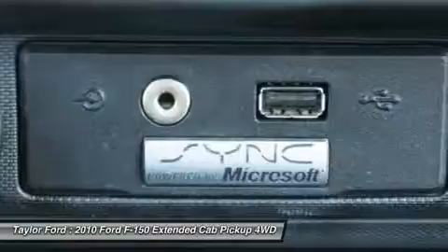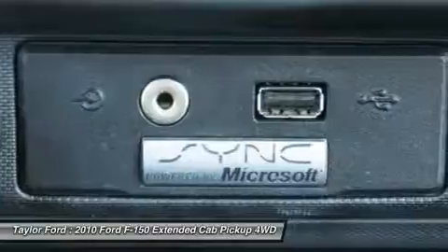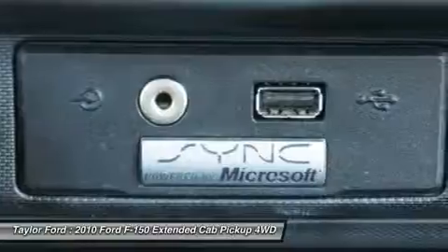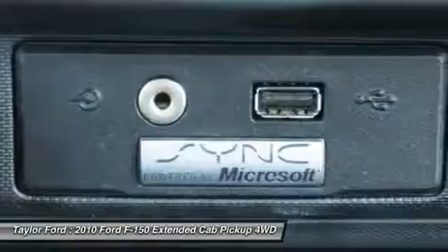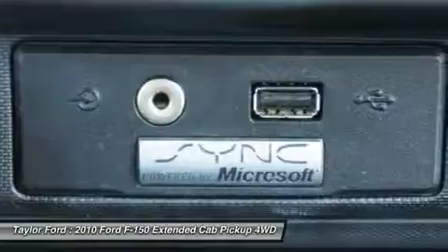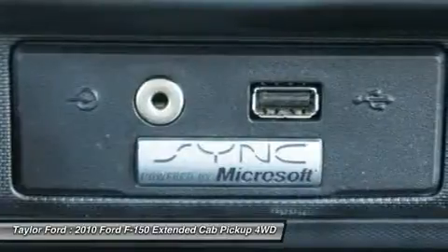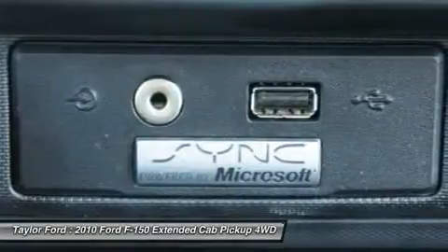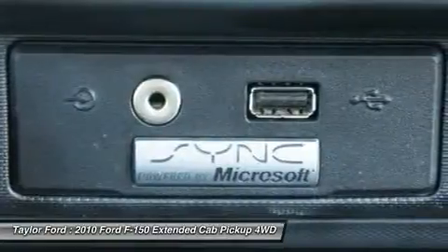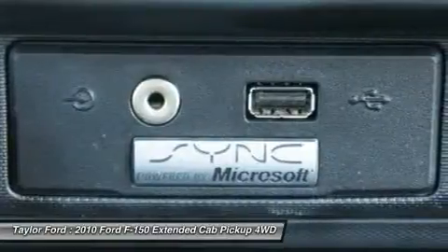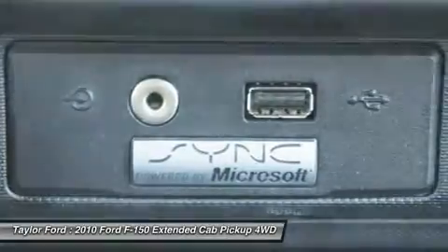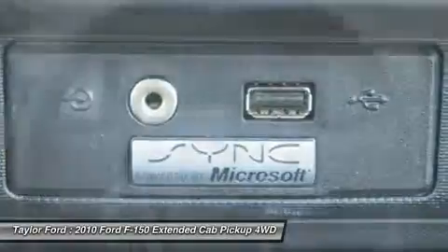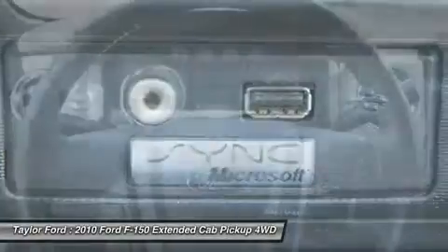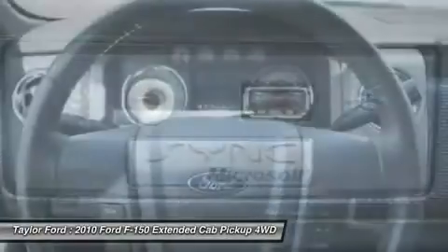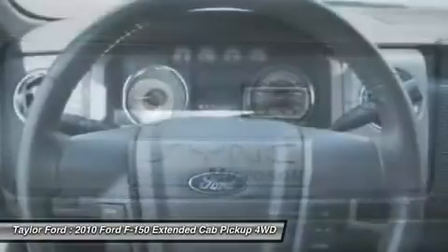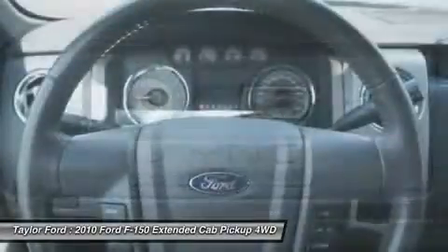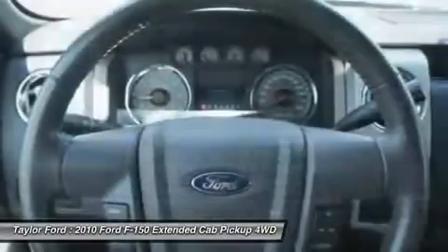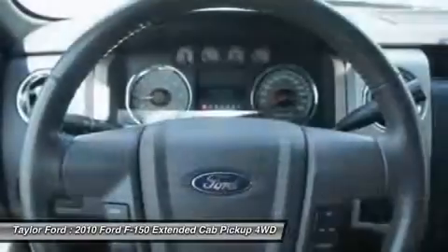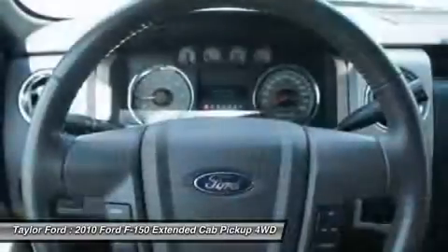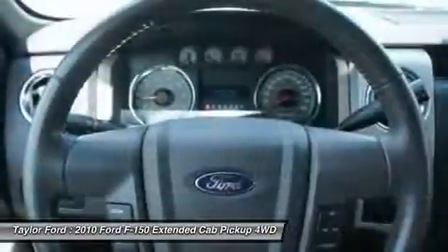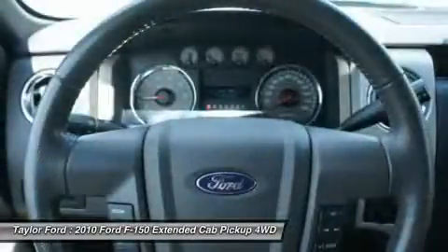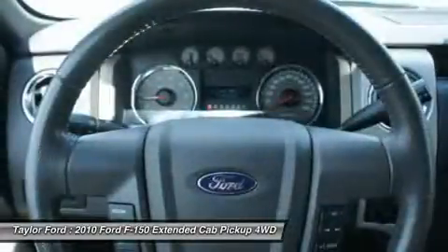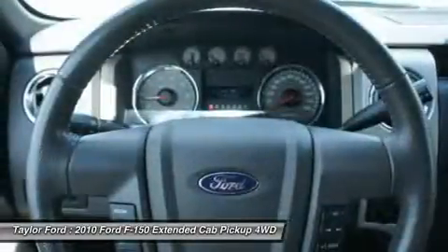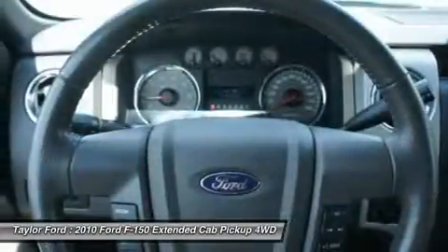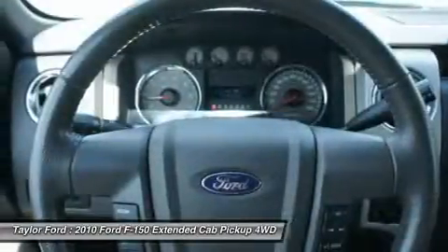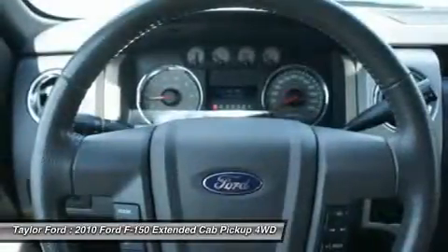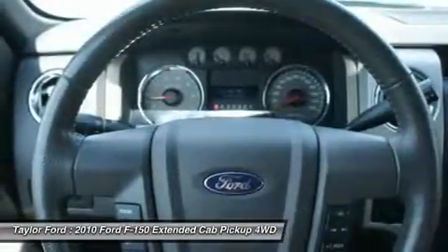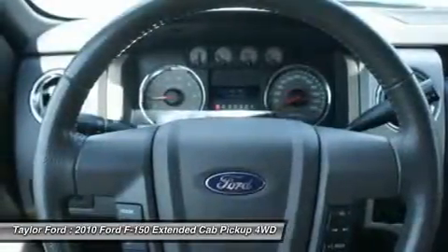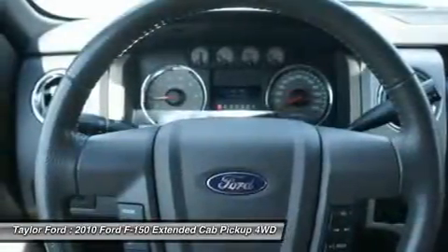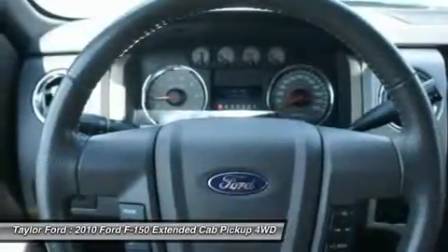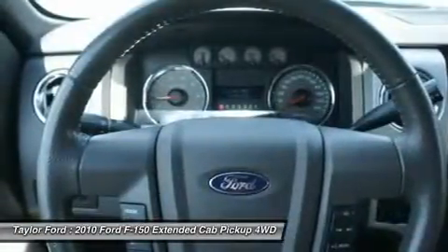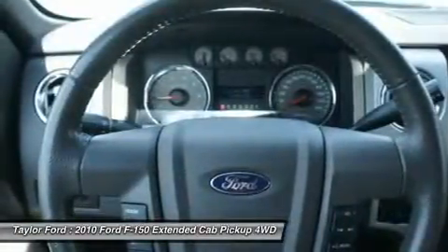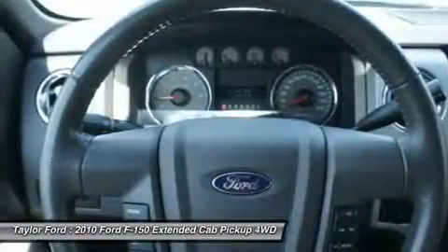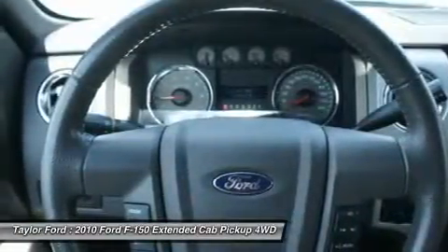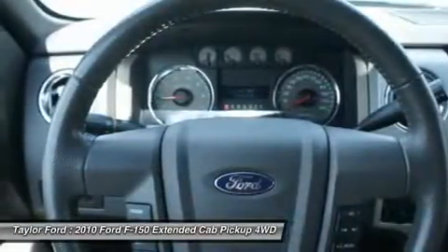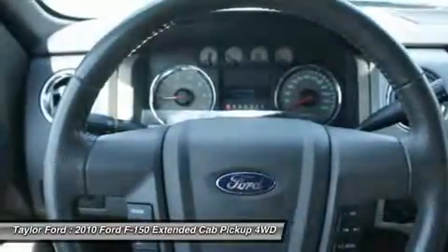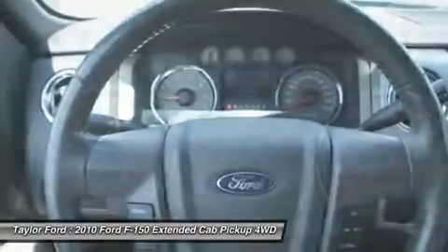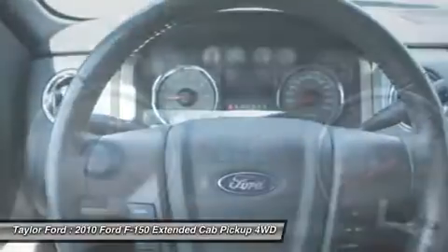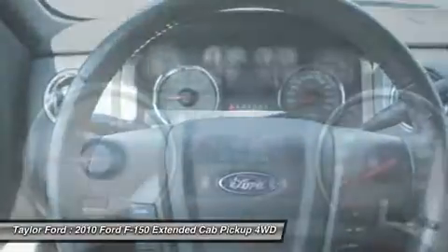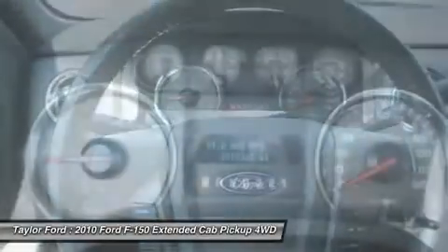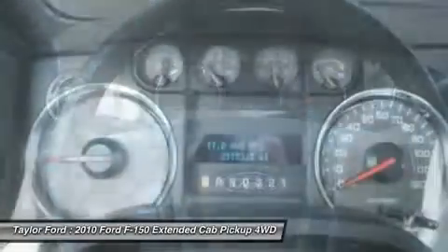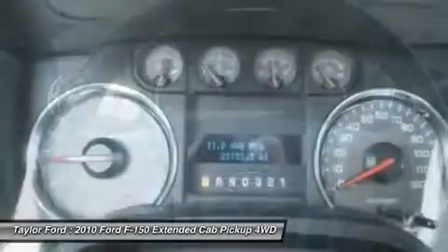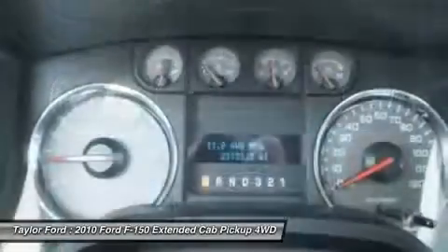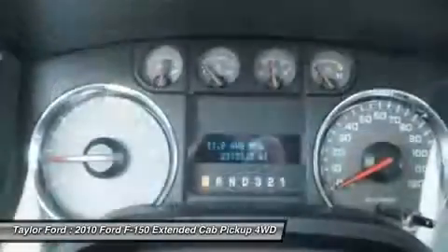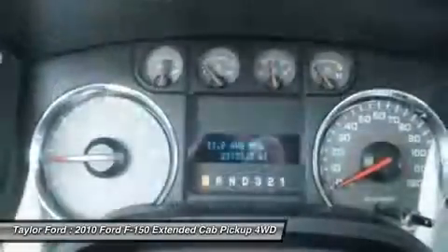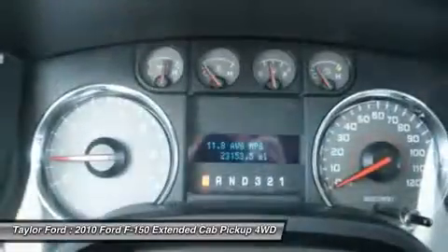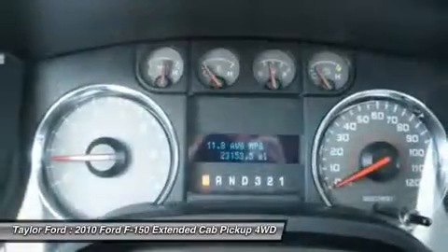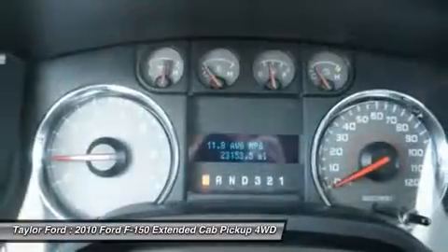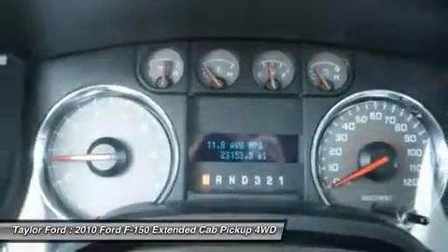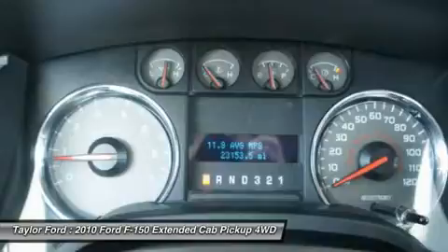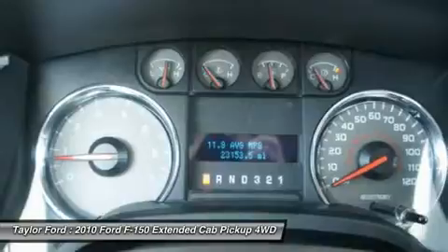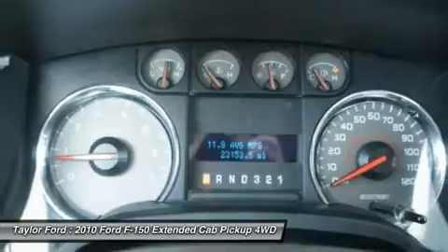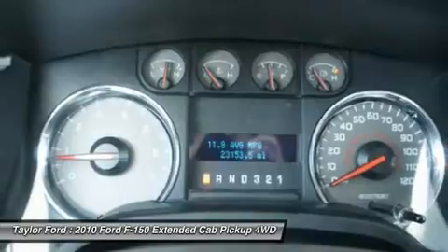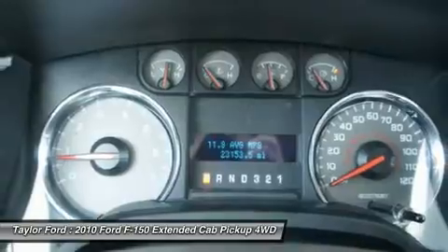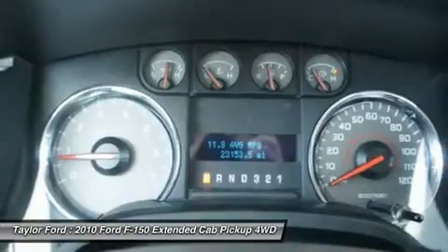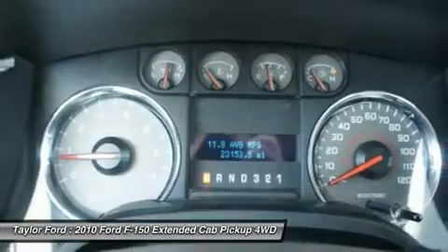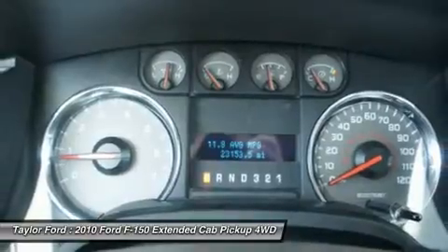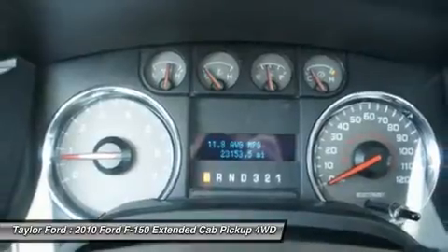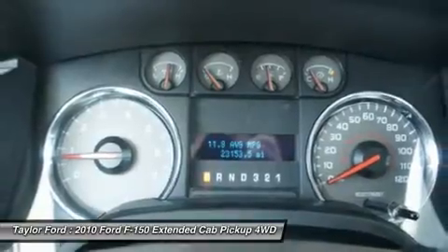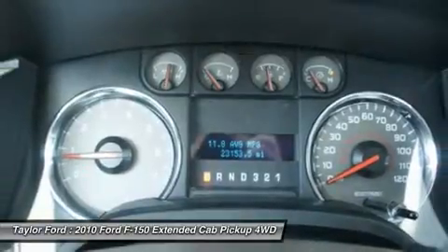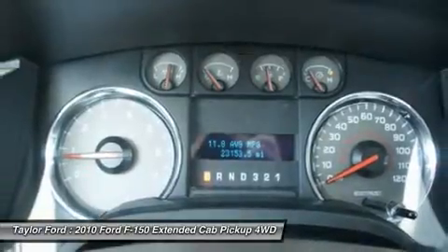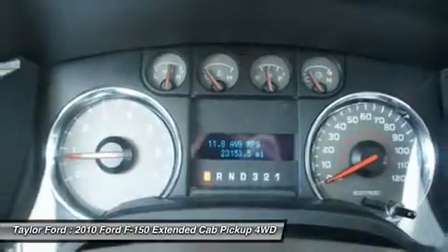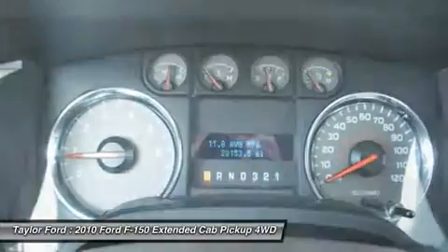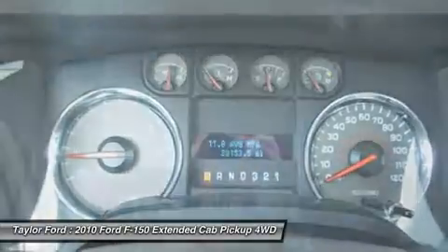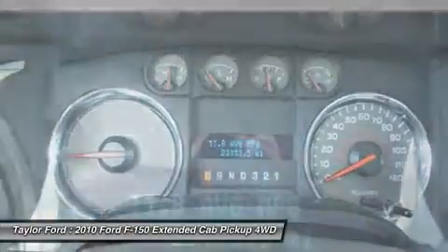Dual airbags, alloy wheels, front air conditioning, power steering, aluminum wheels.